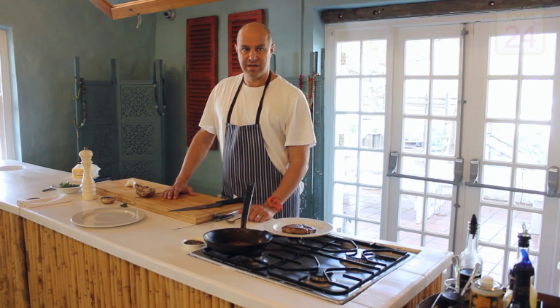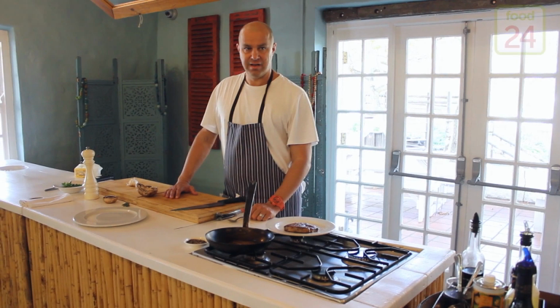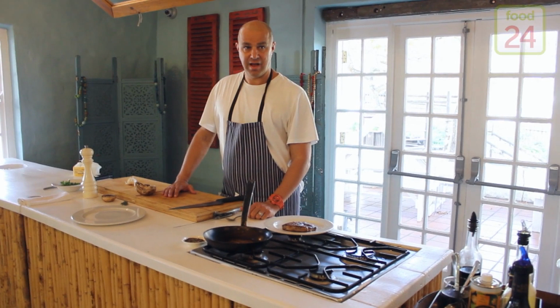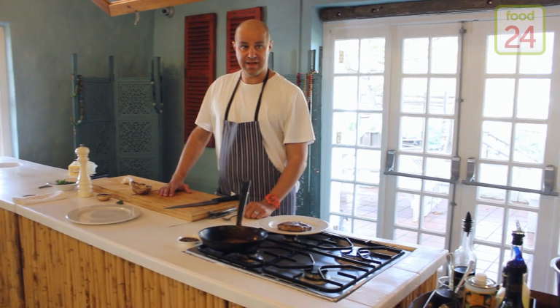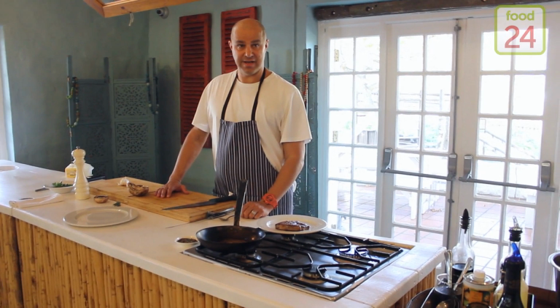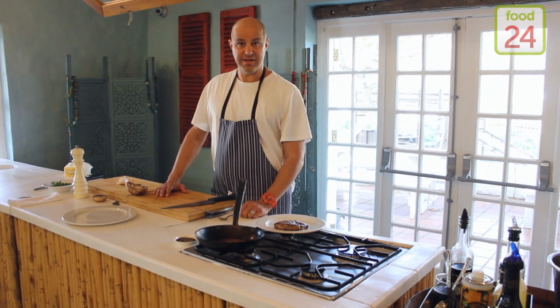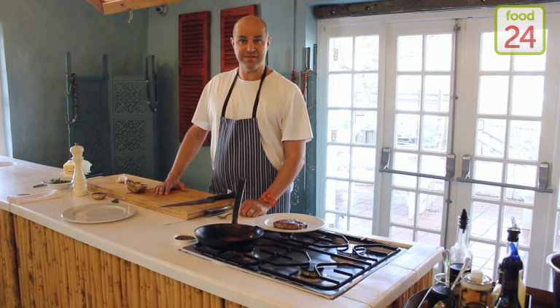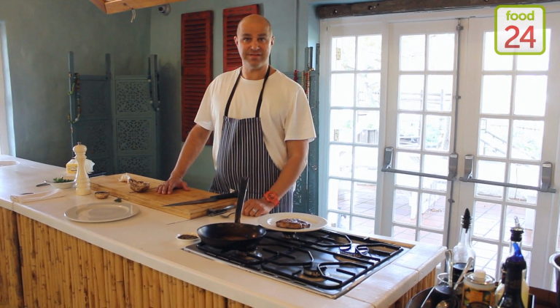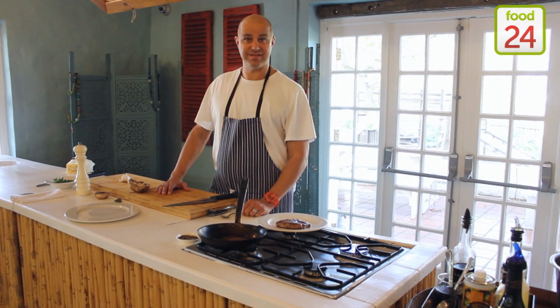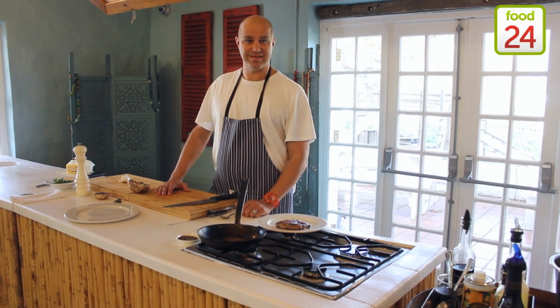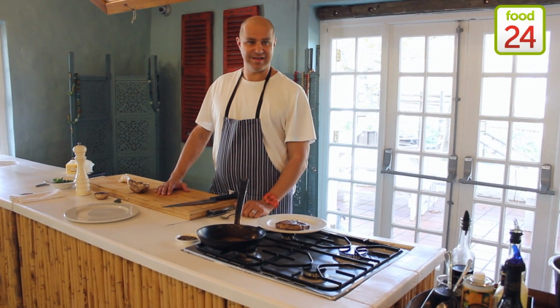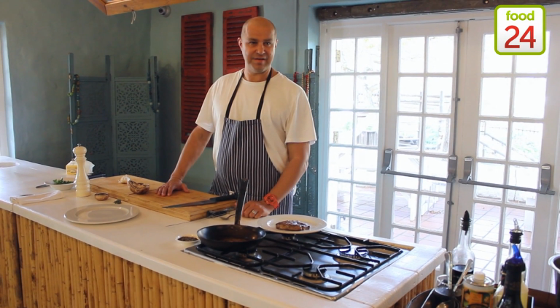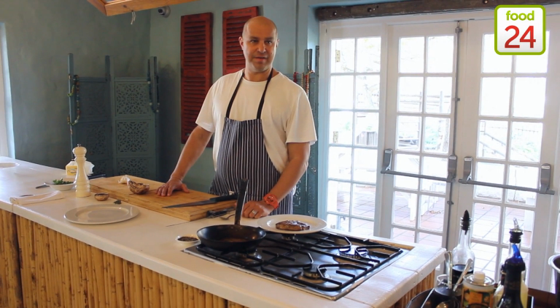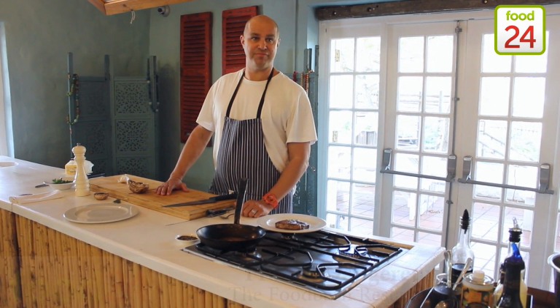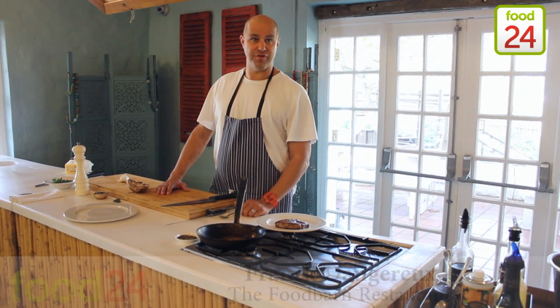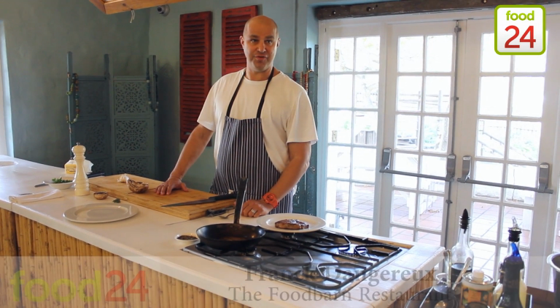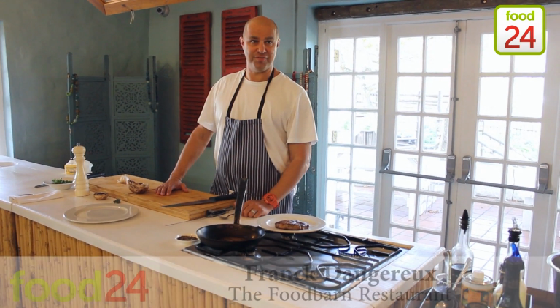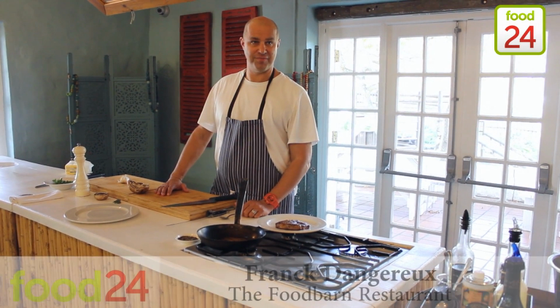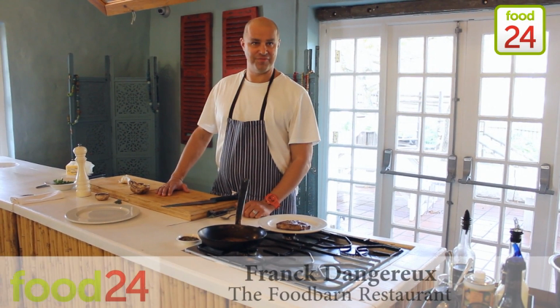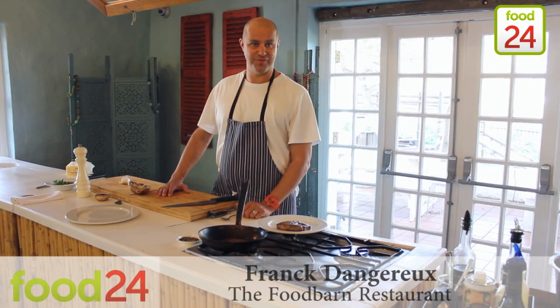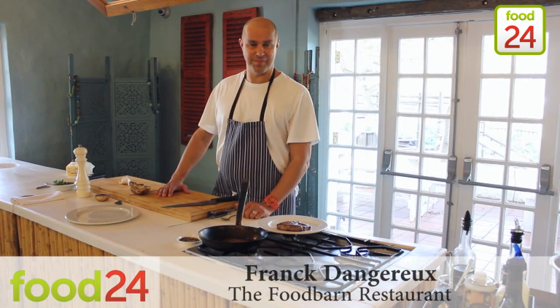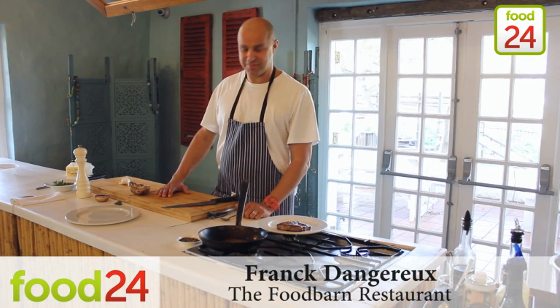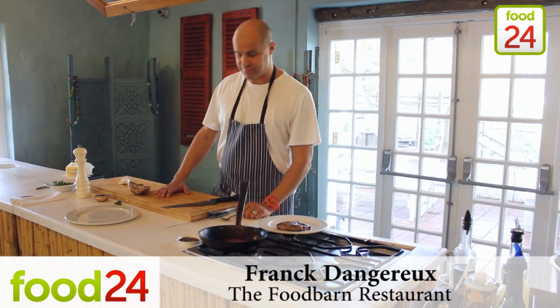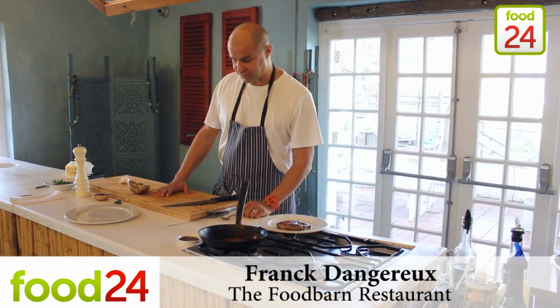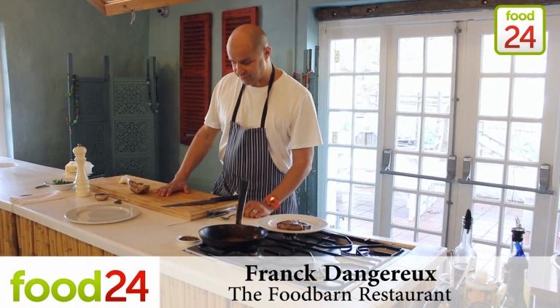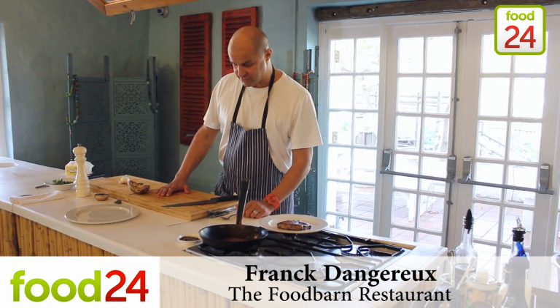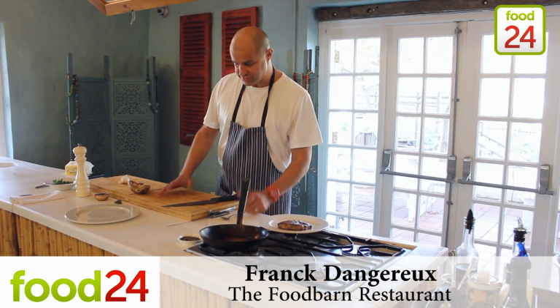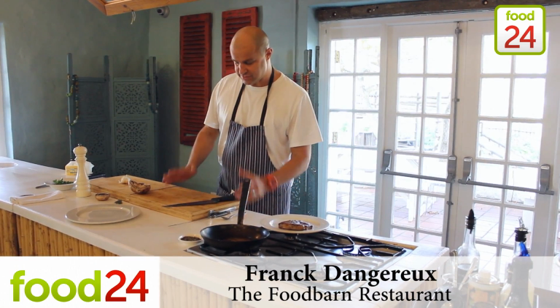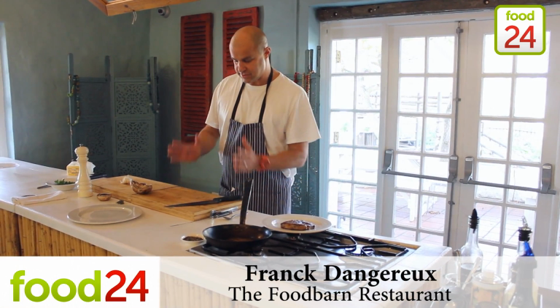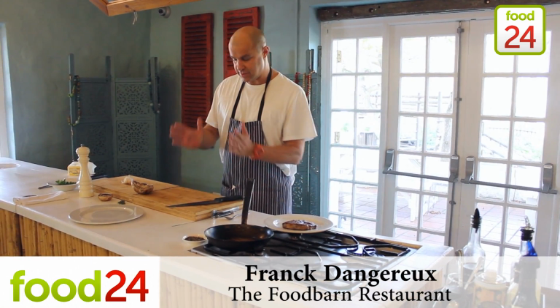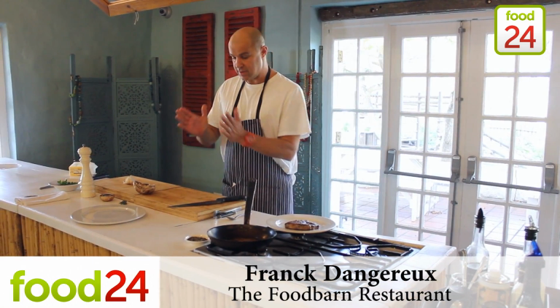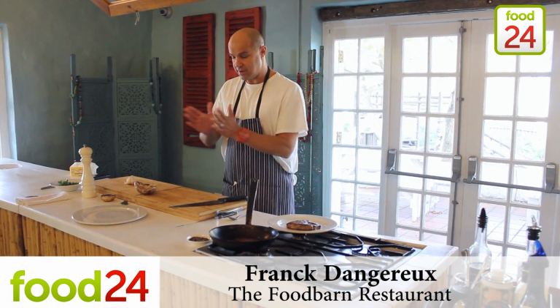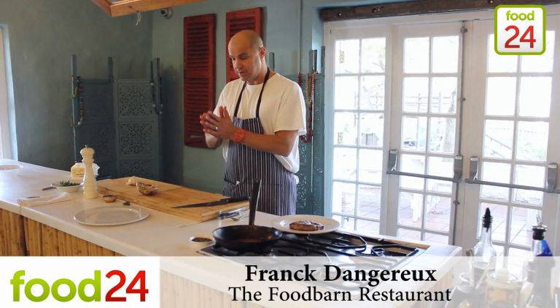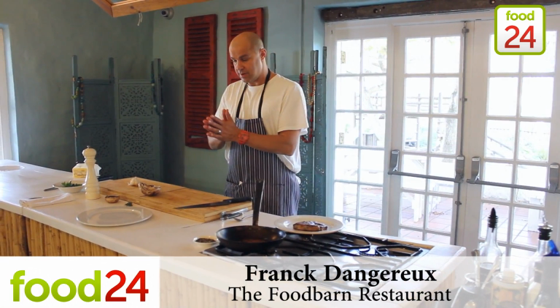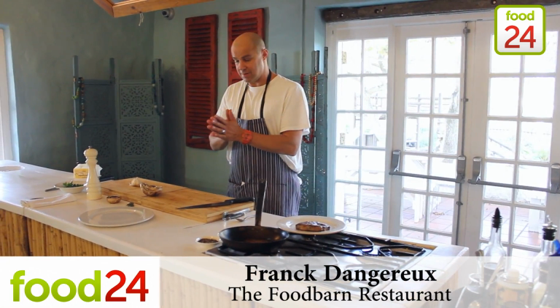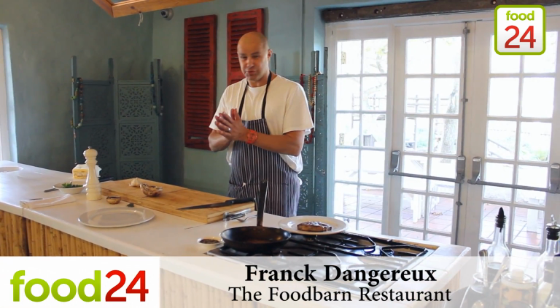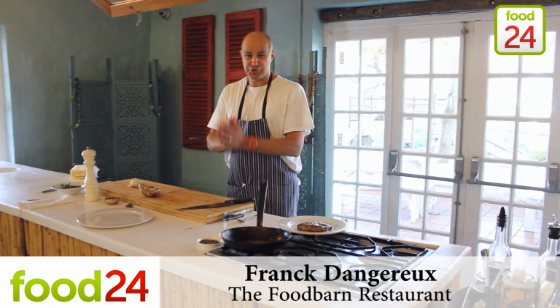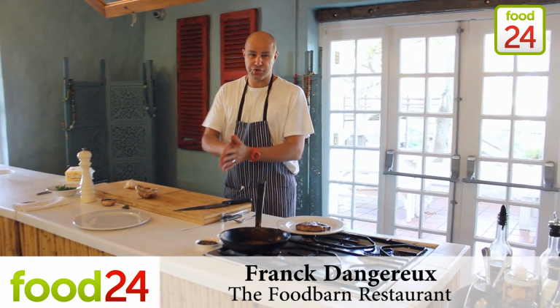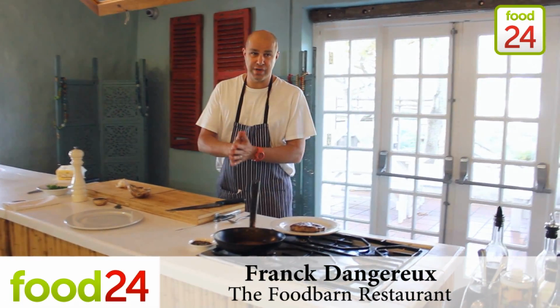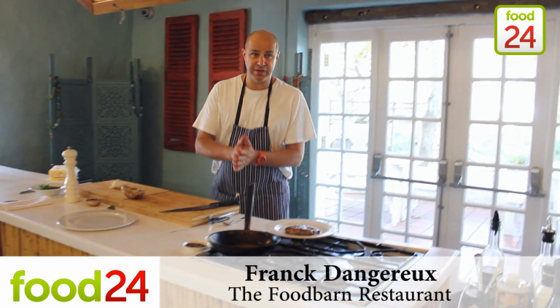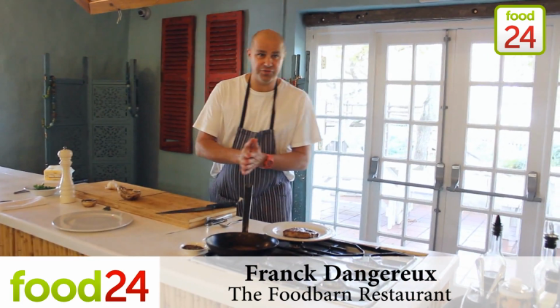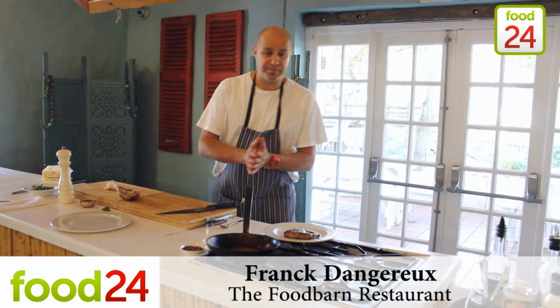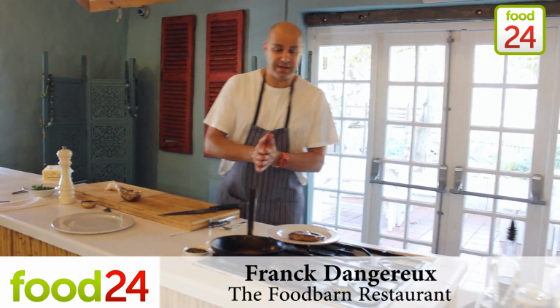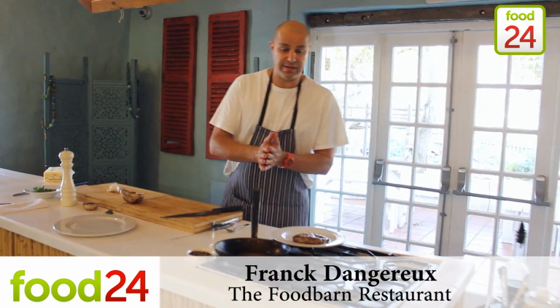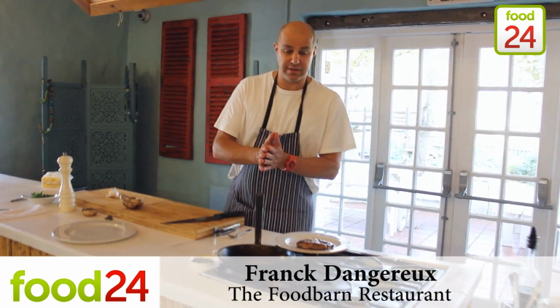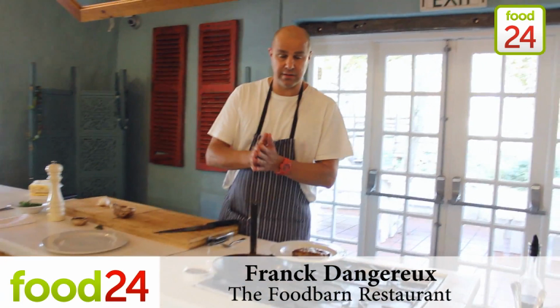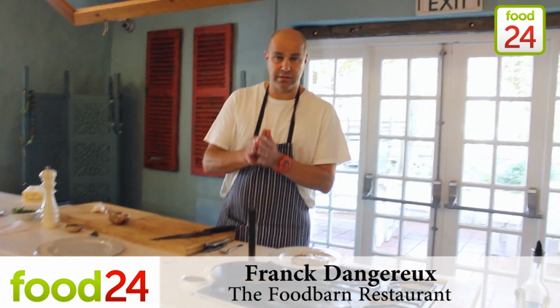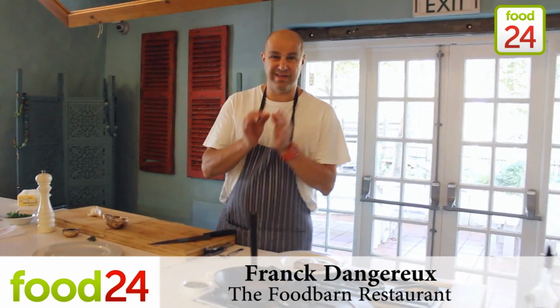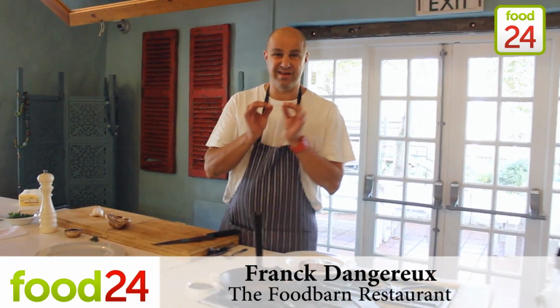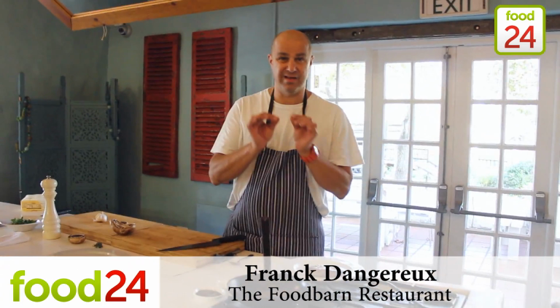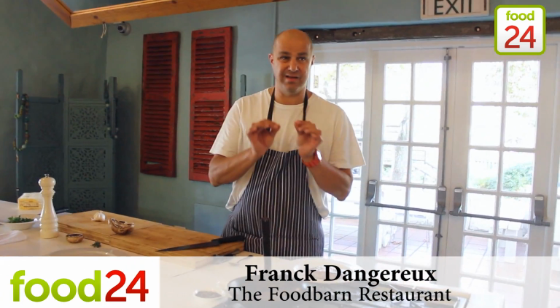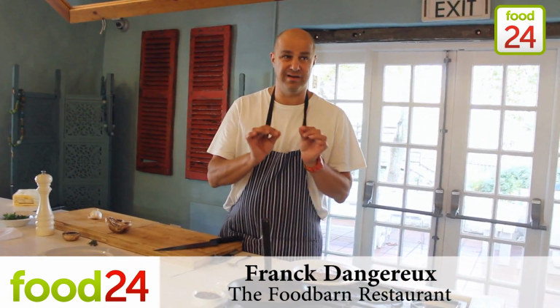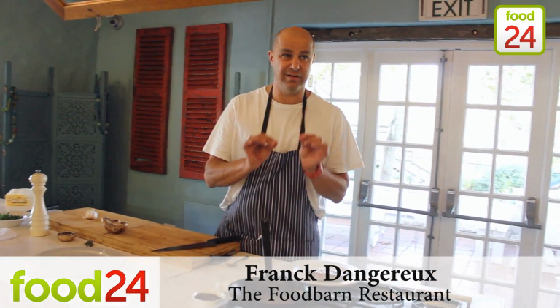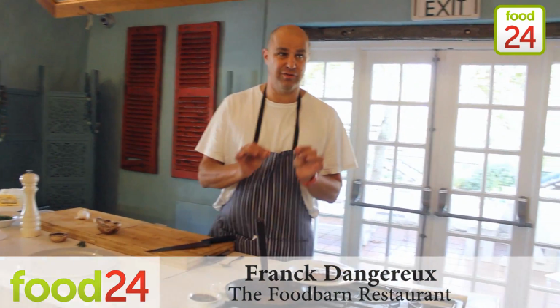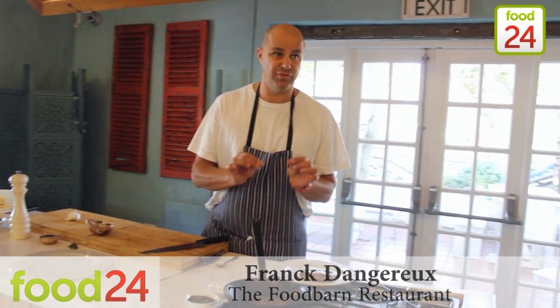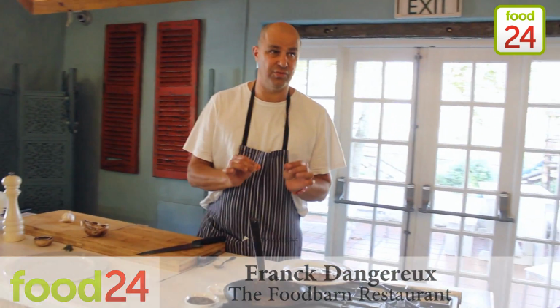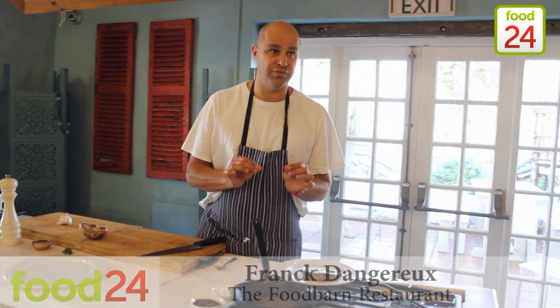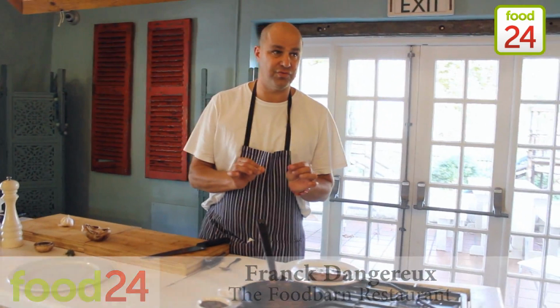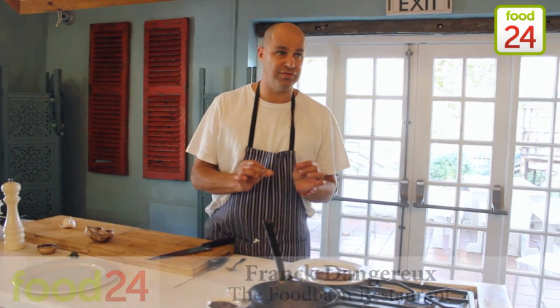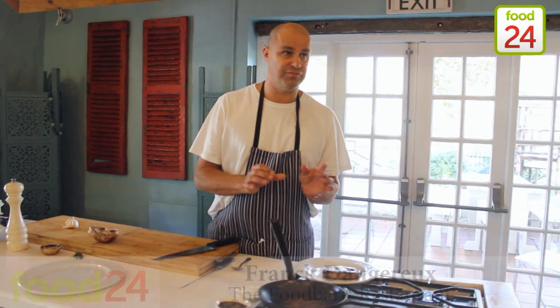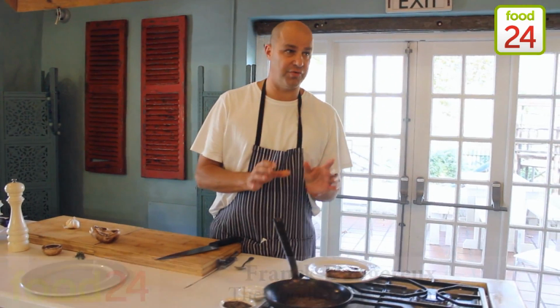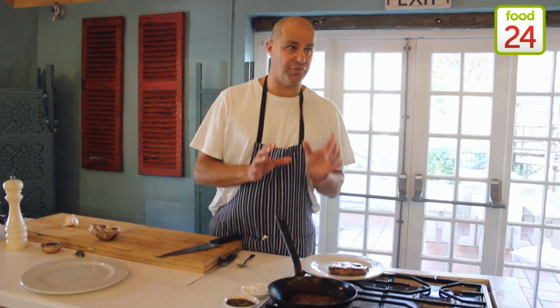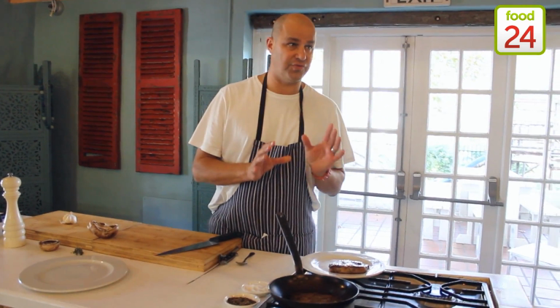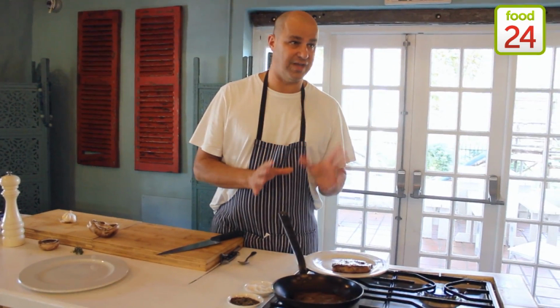Hi guys, I'm Franck from the Food Barn restaurant. I'm going to show you how to make a killer little sauce for your steak.